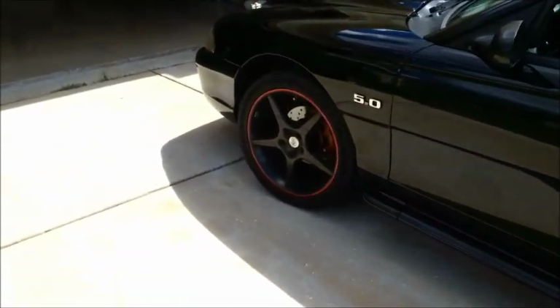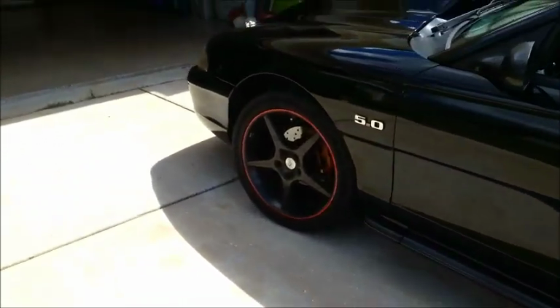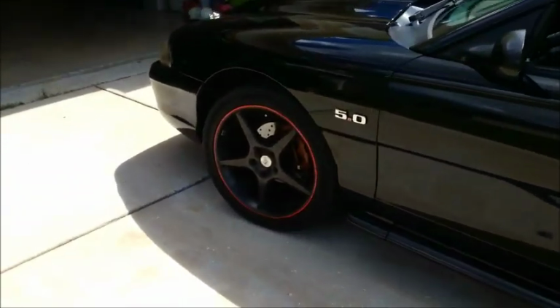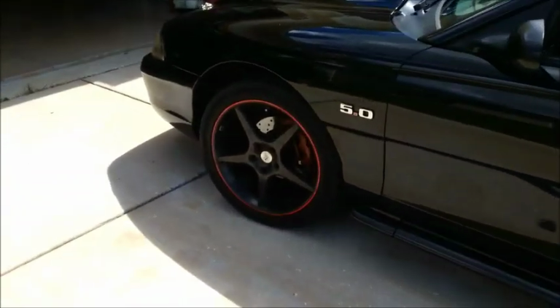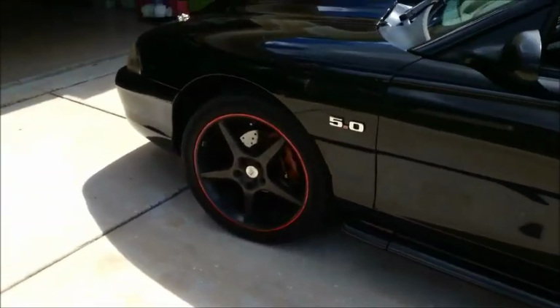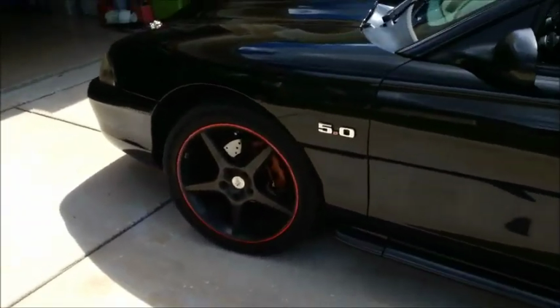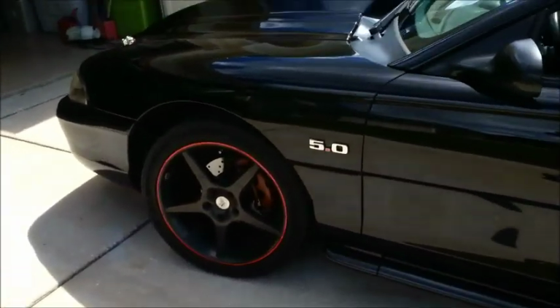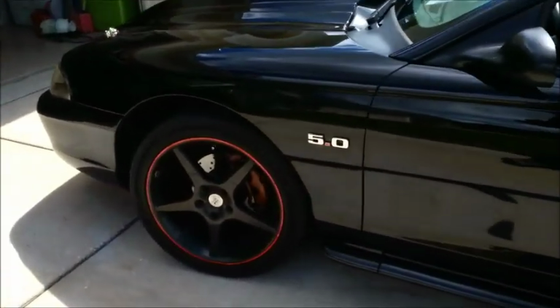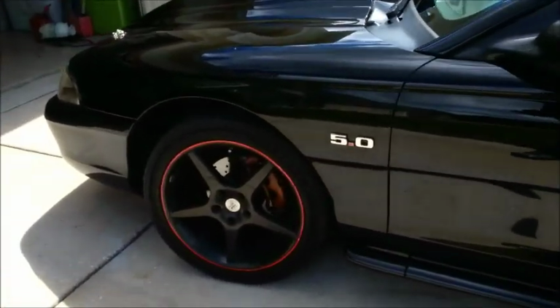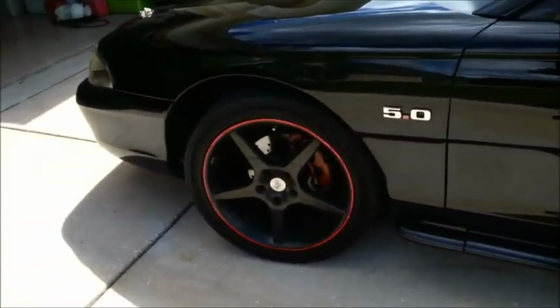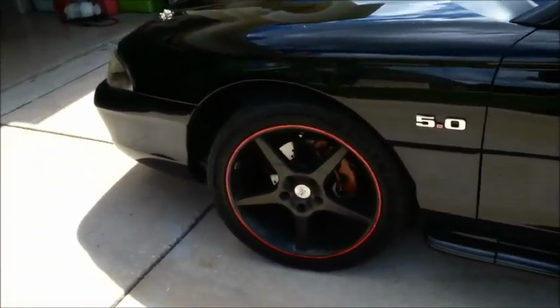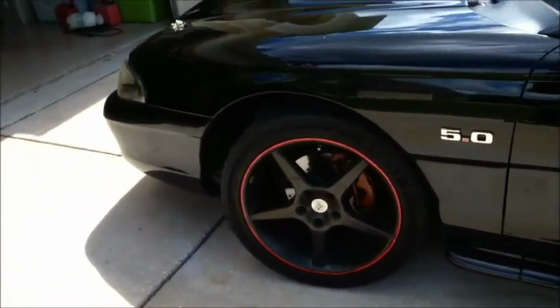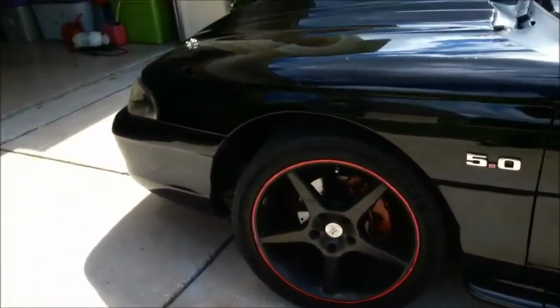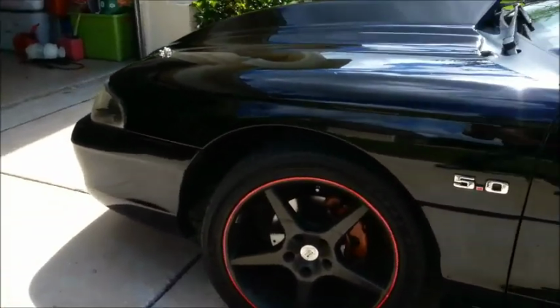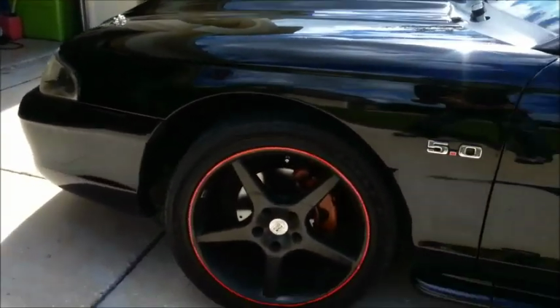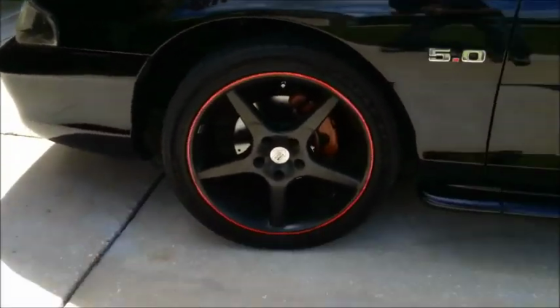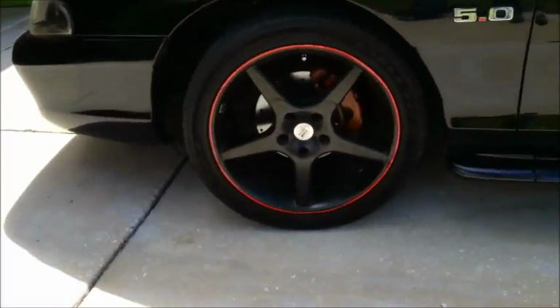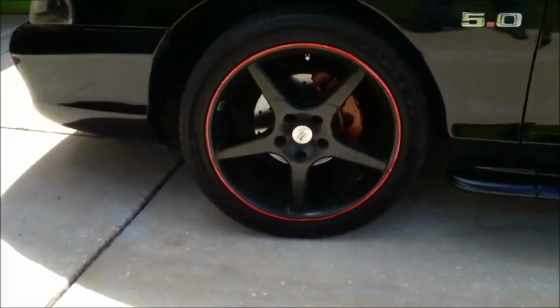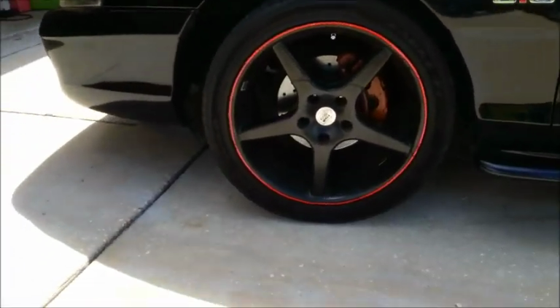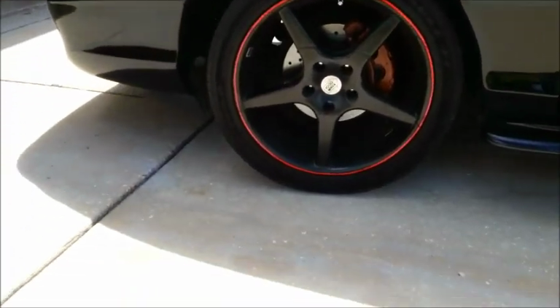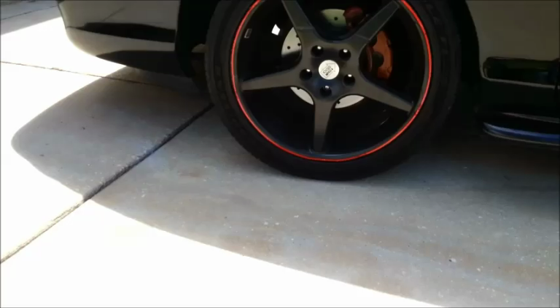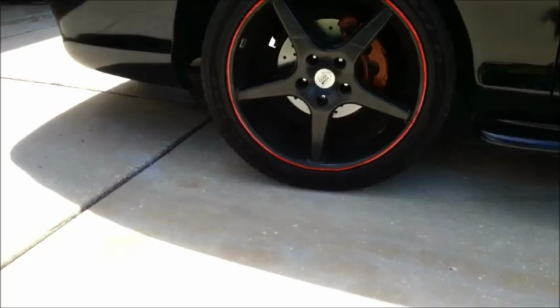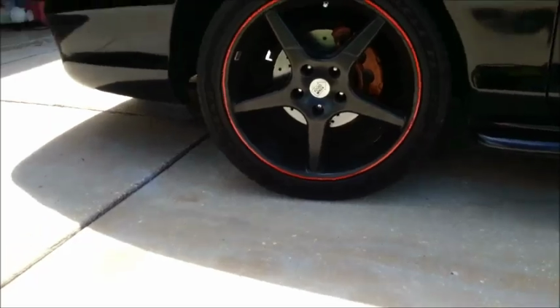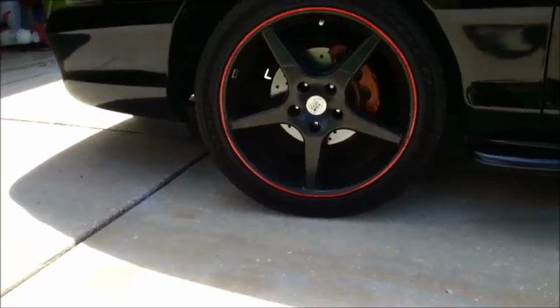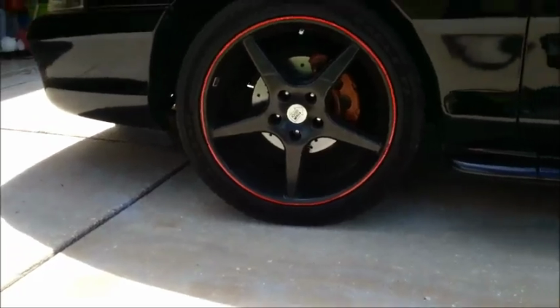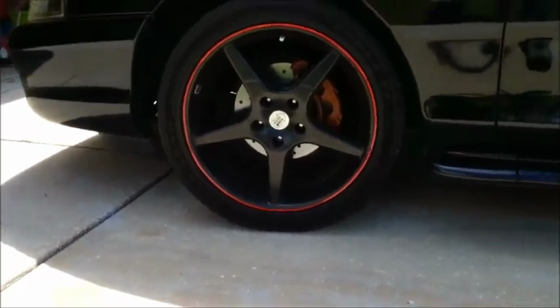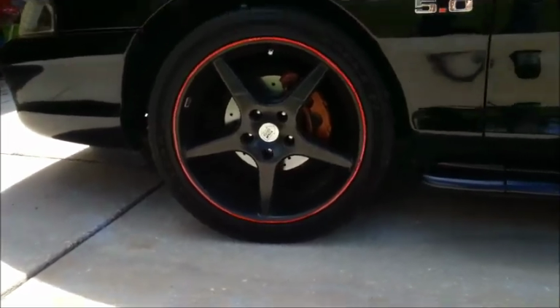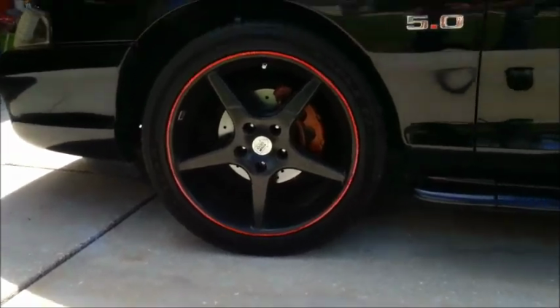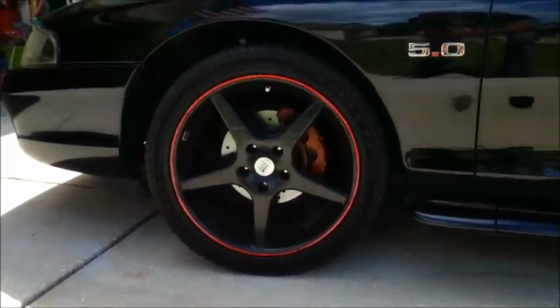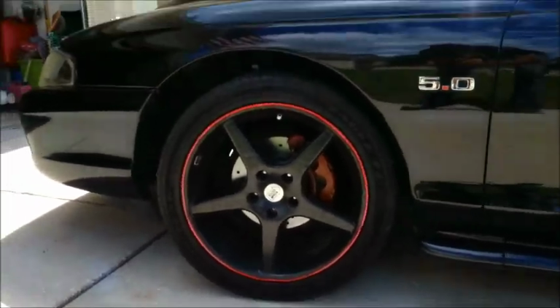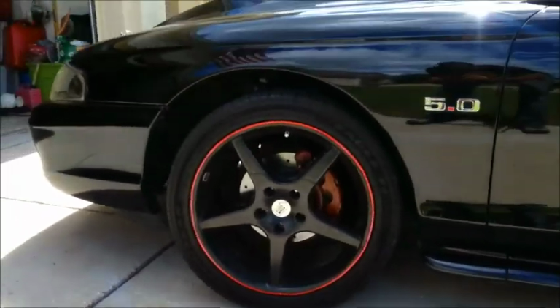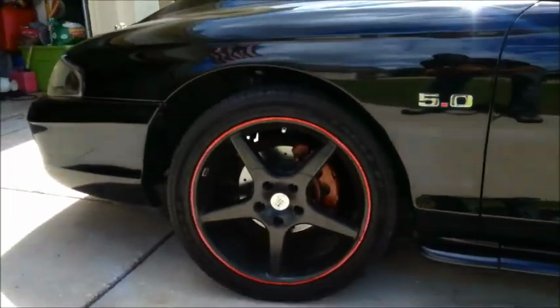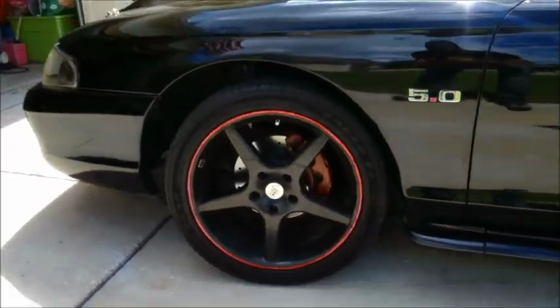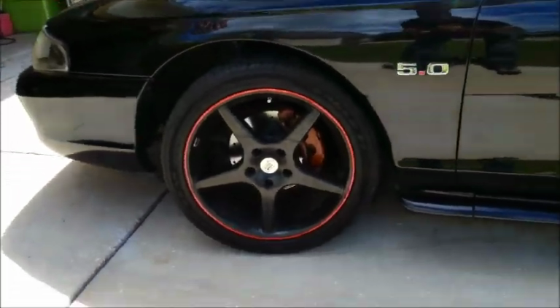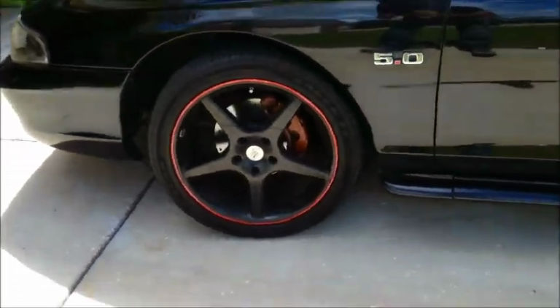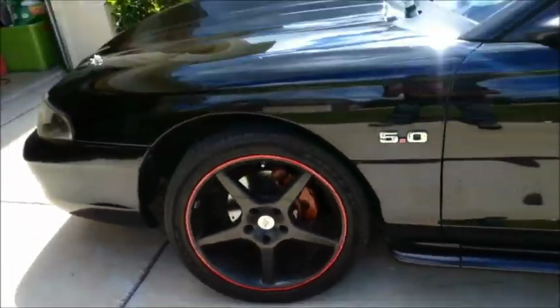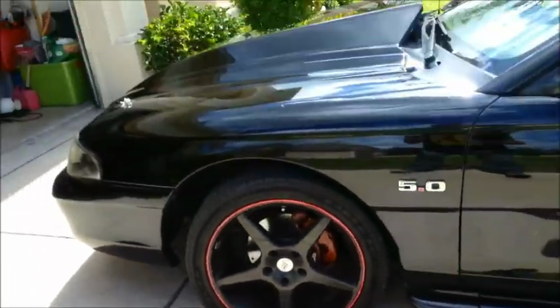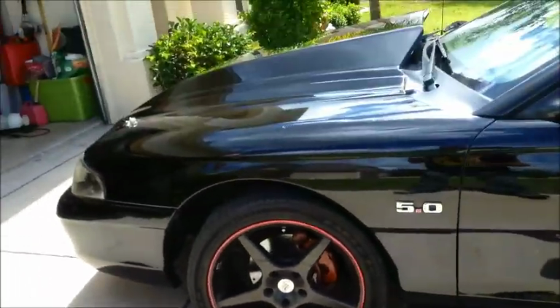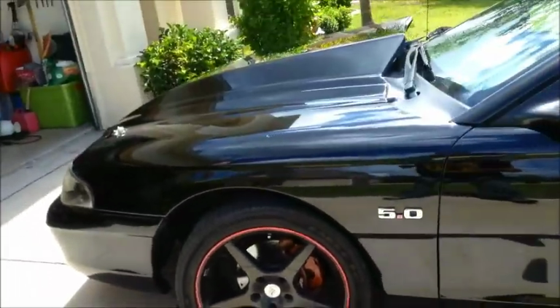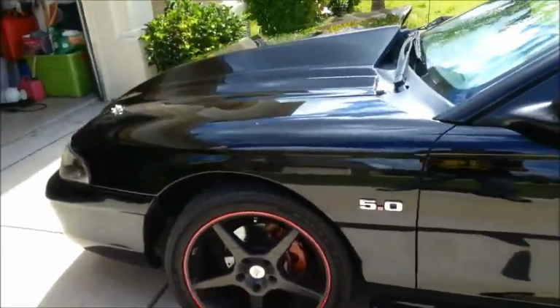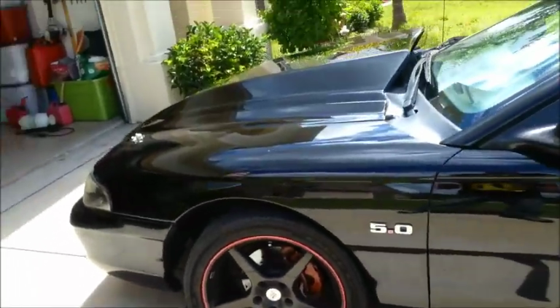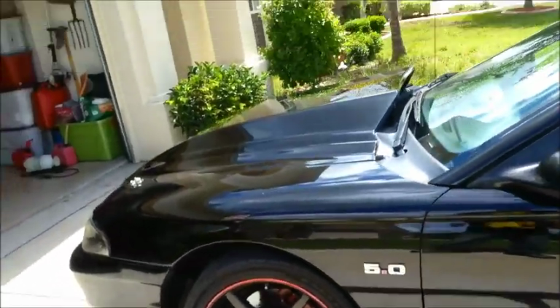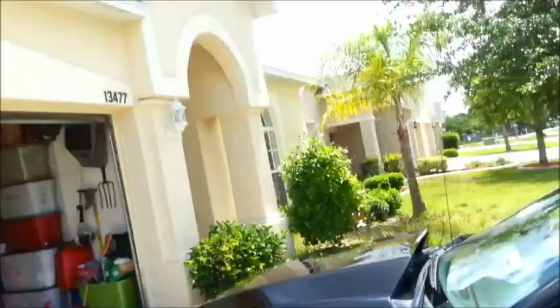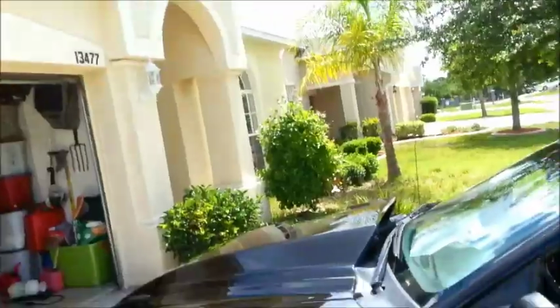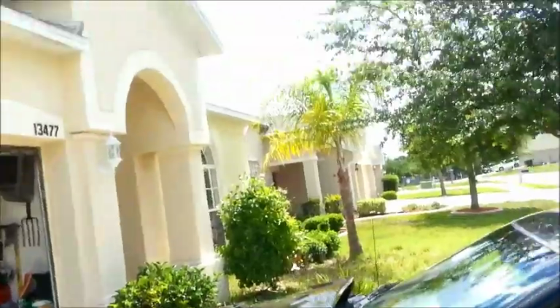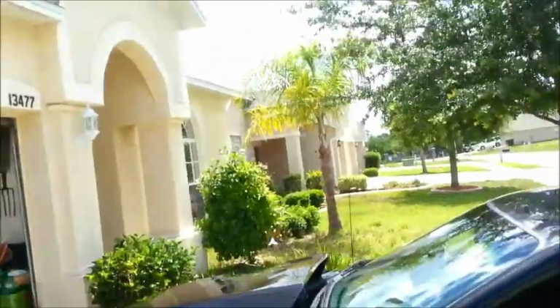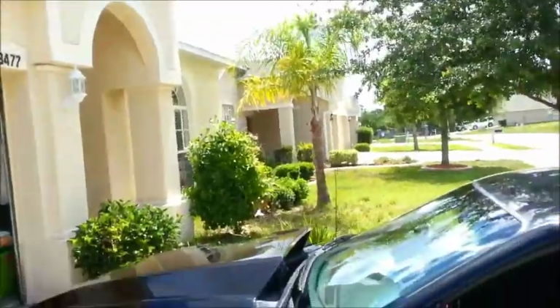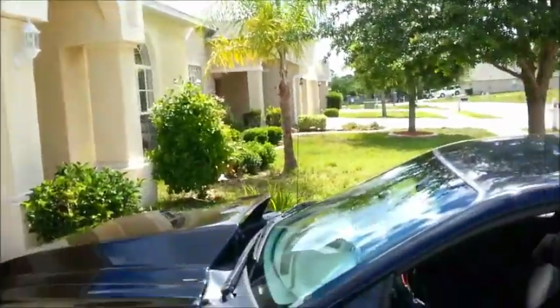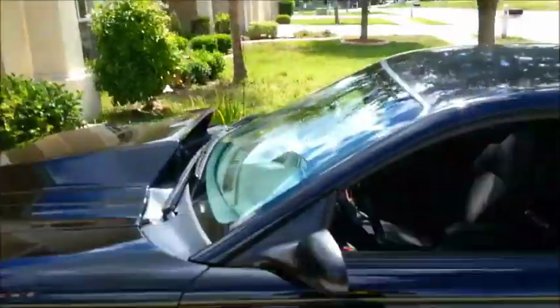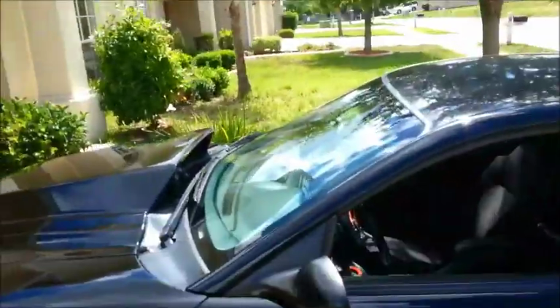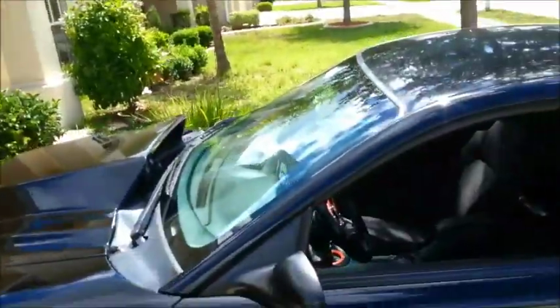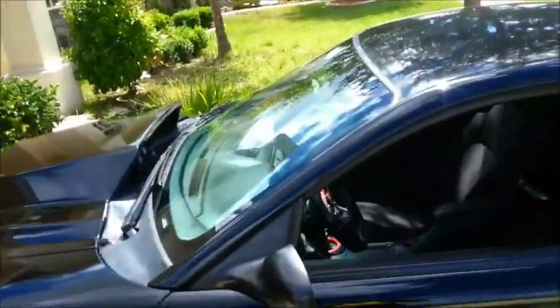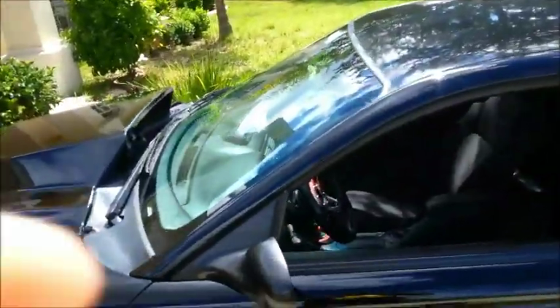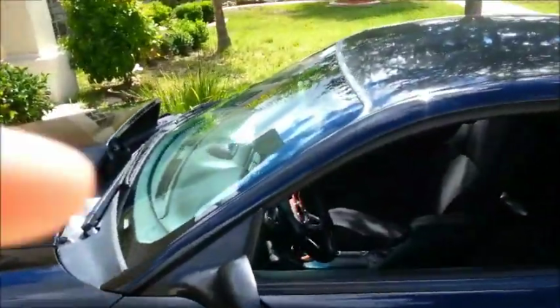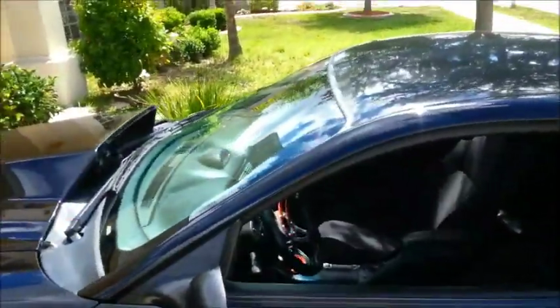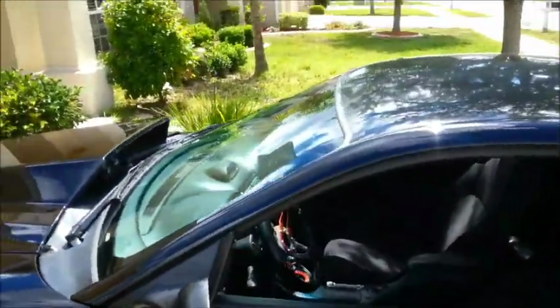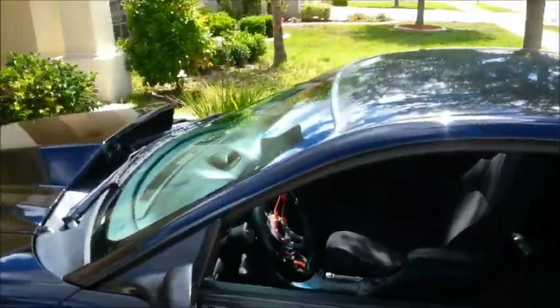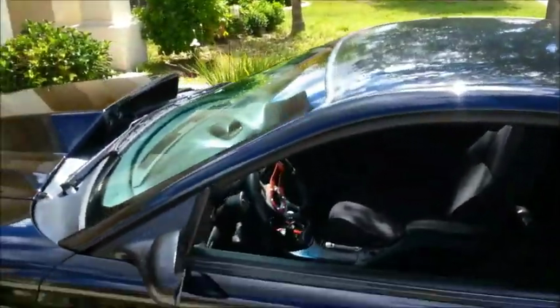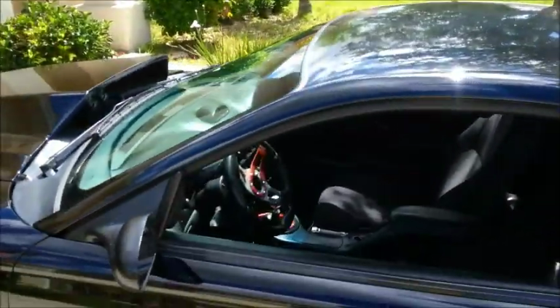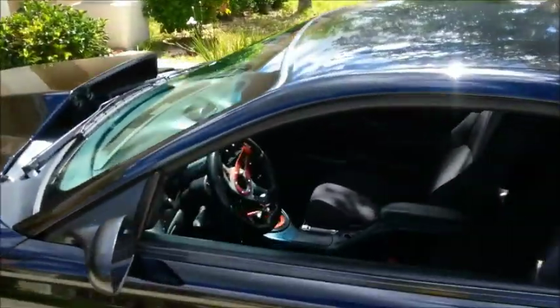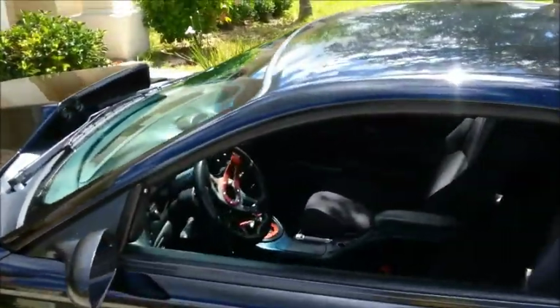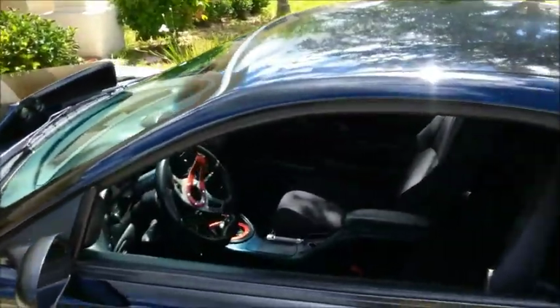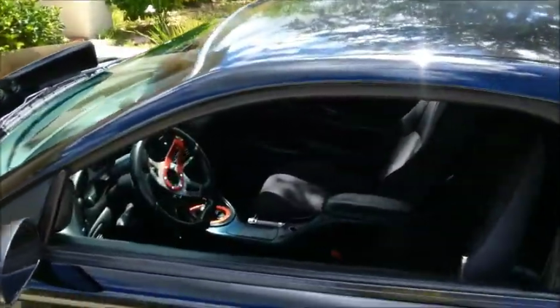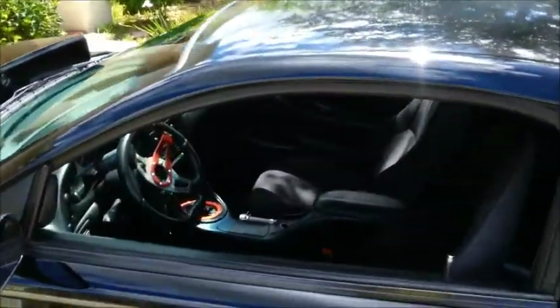It's no longer a 5.0, but why advertise a 6.7? That'd be a surprise.